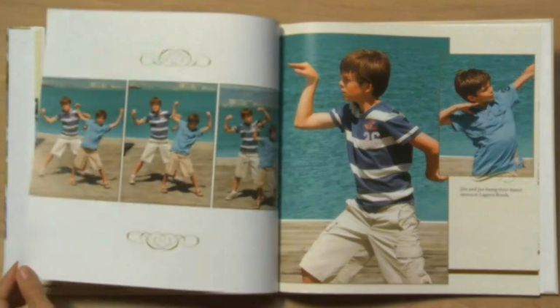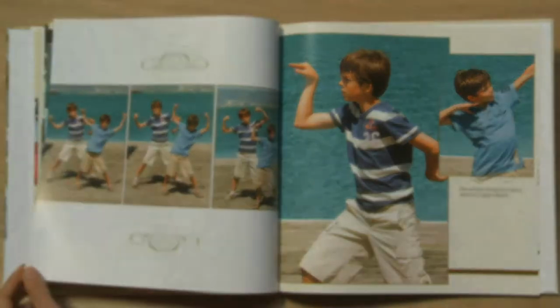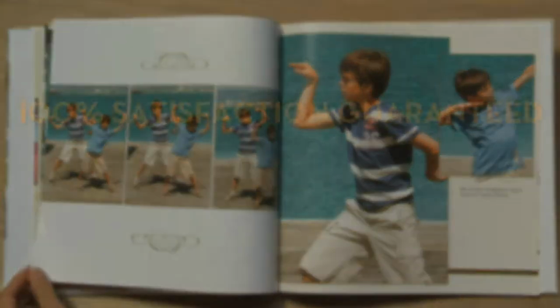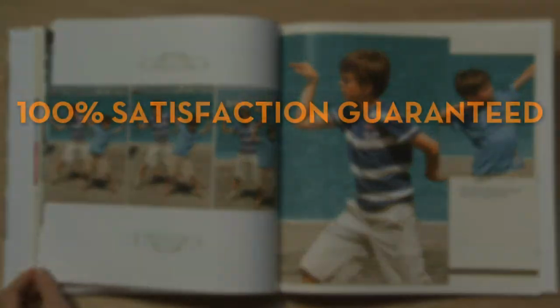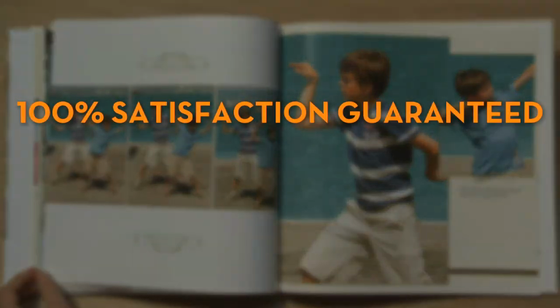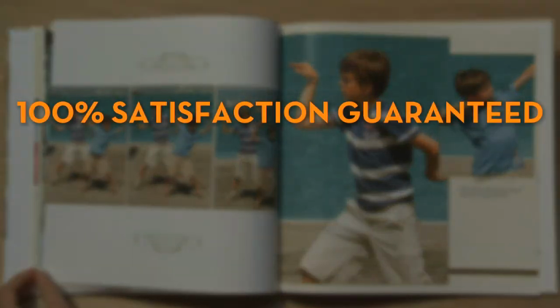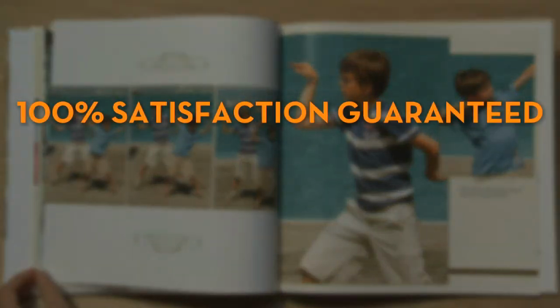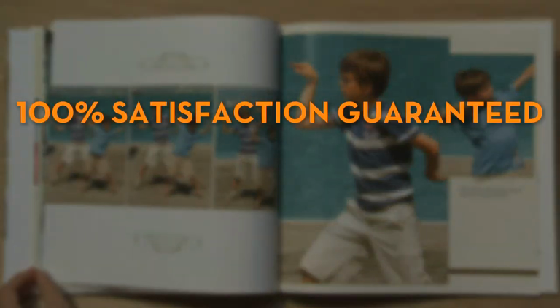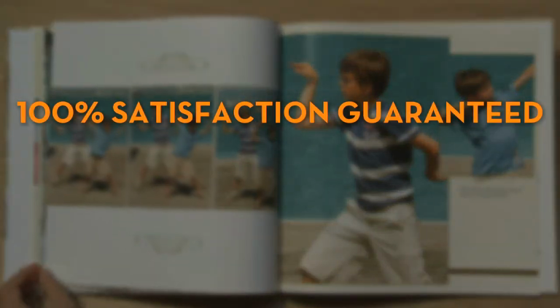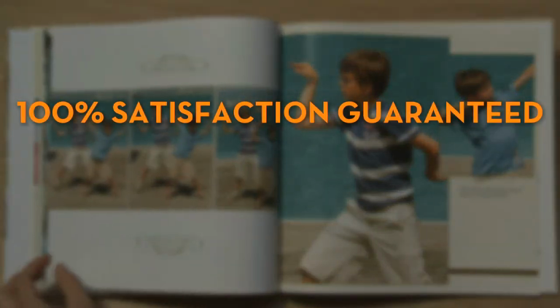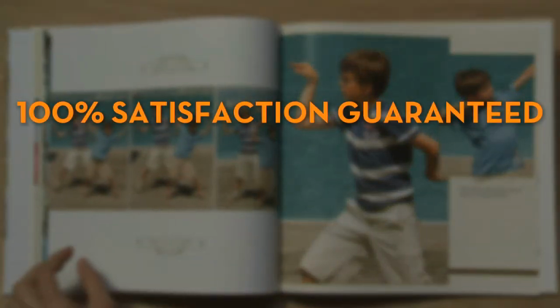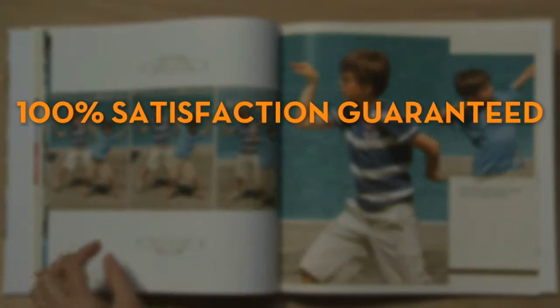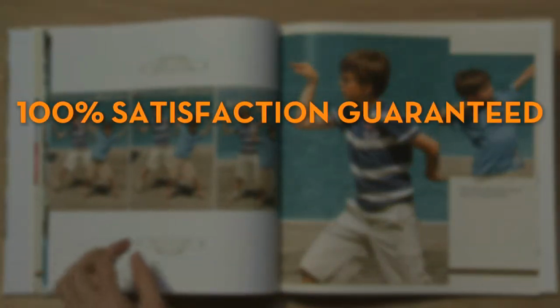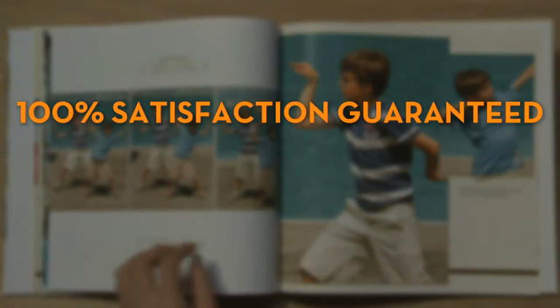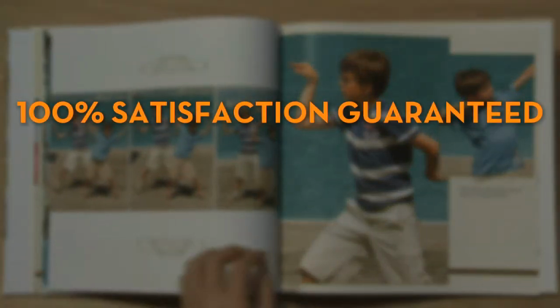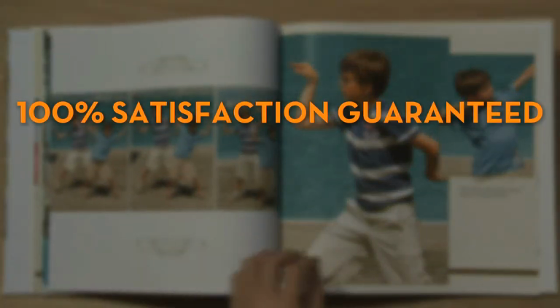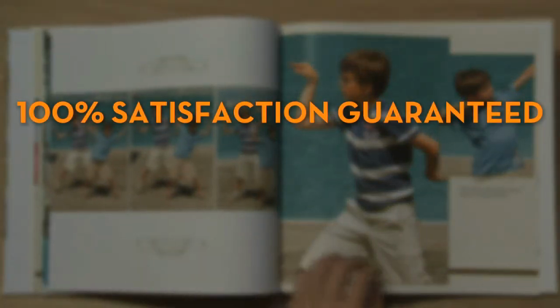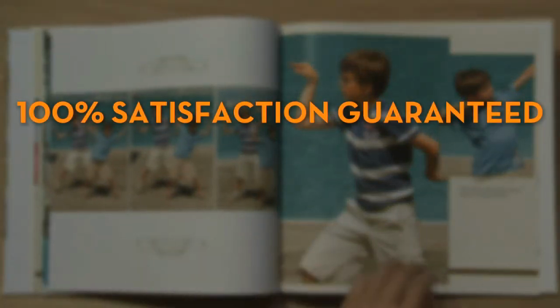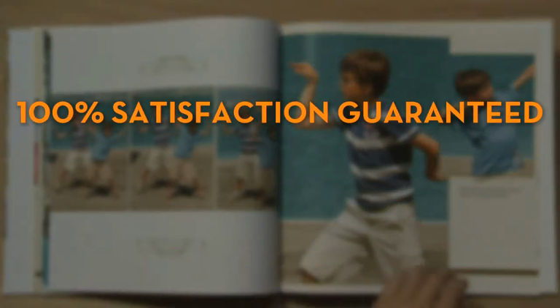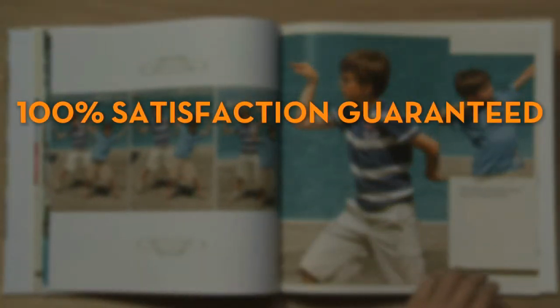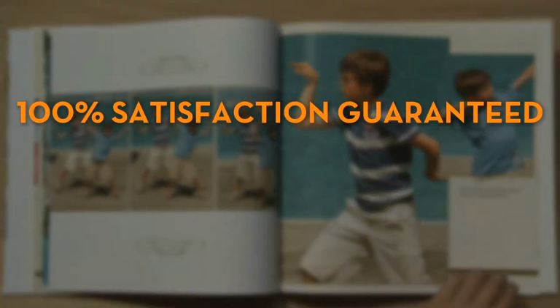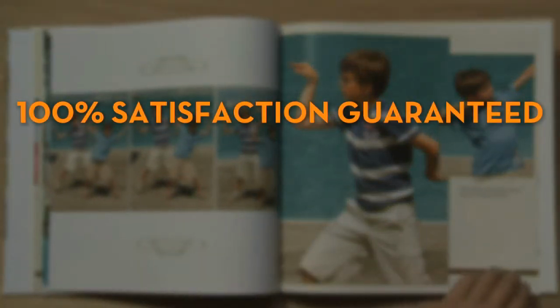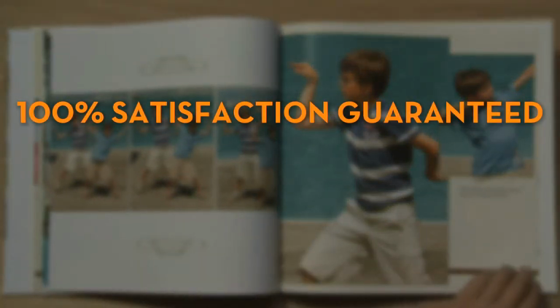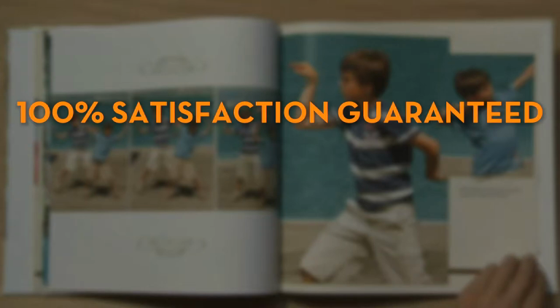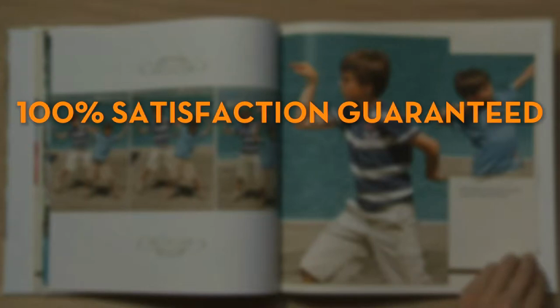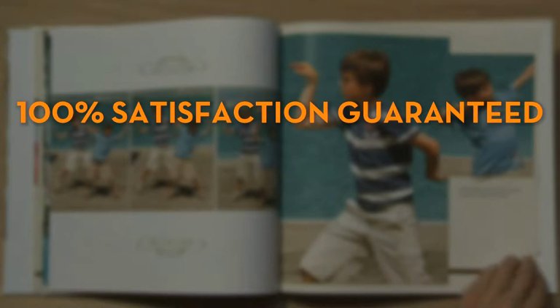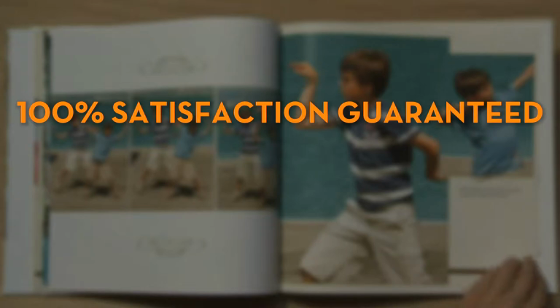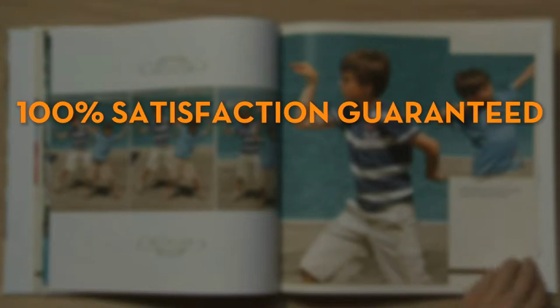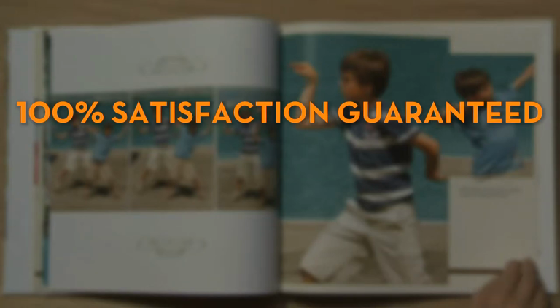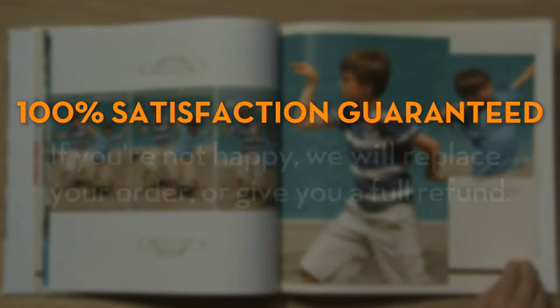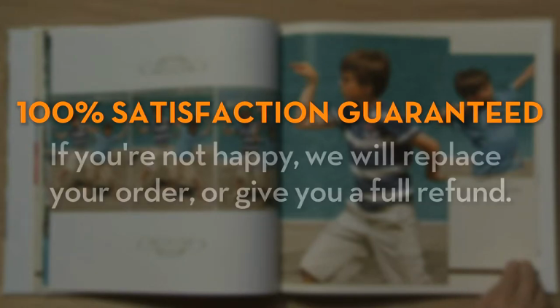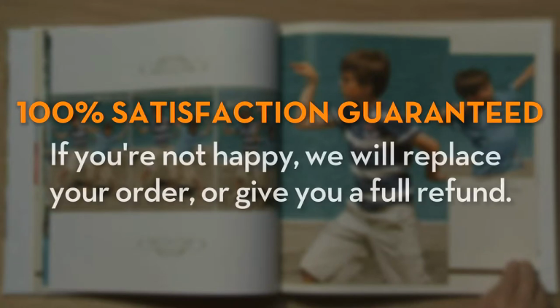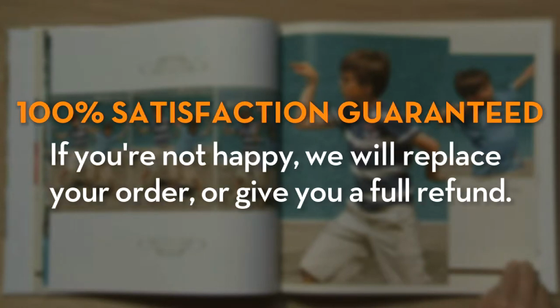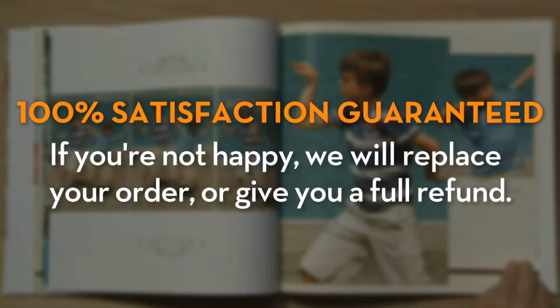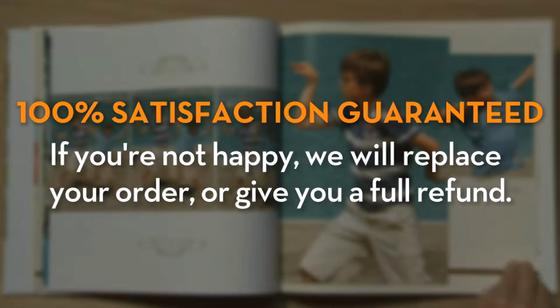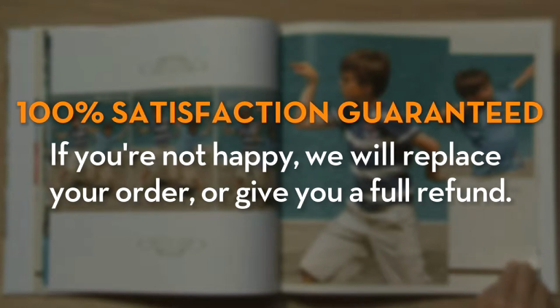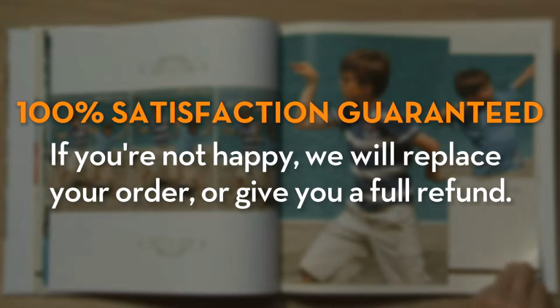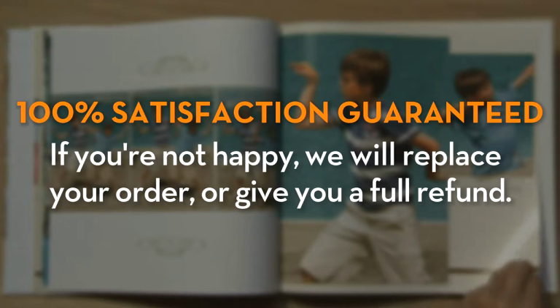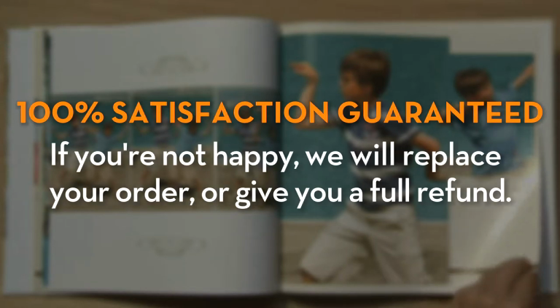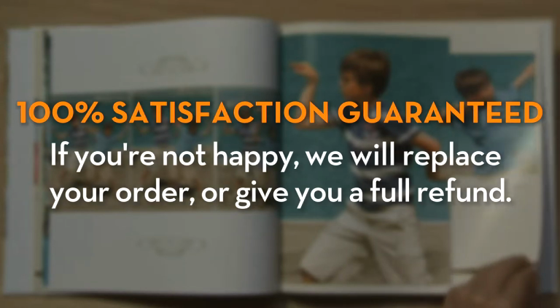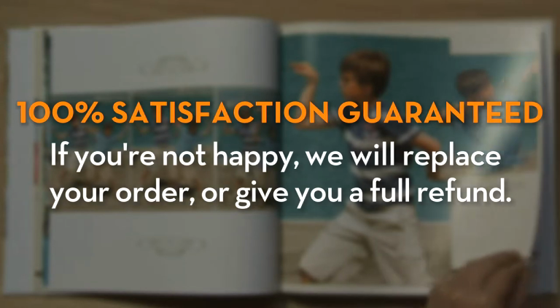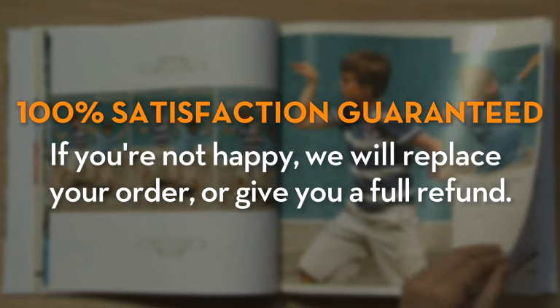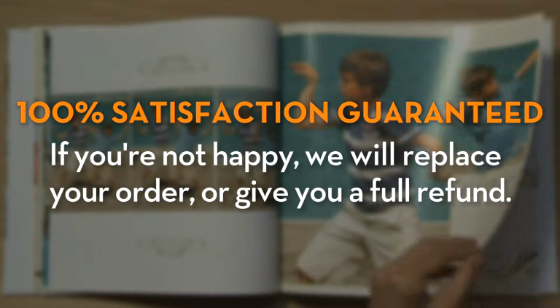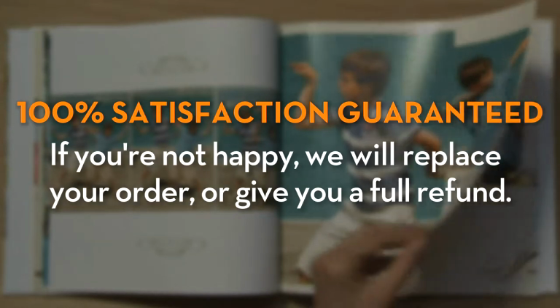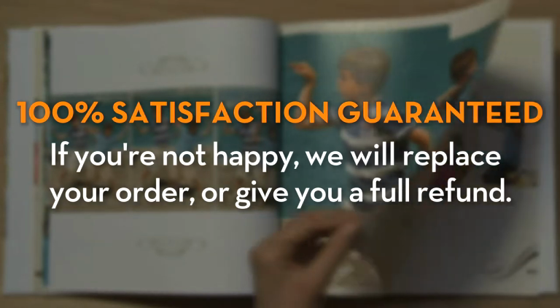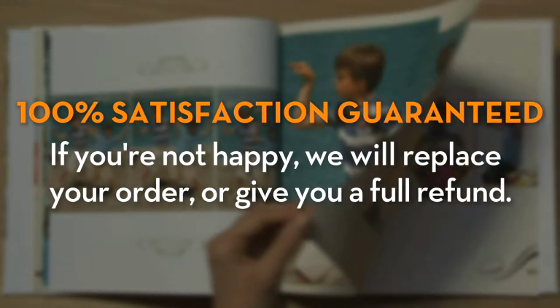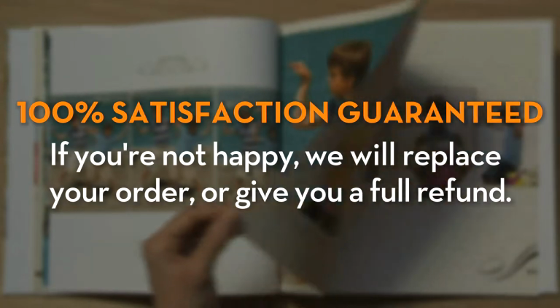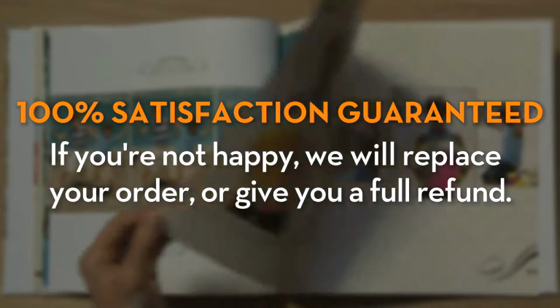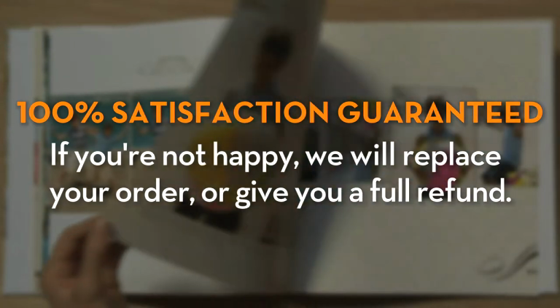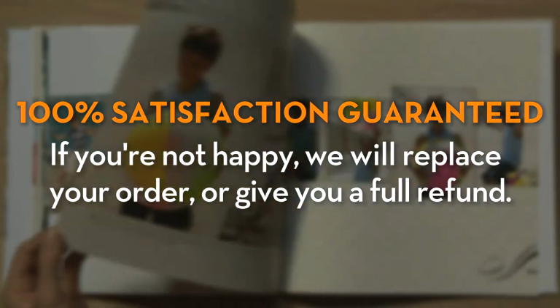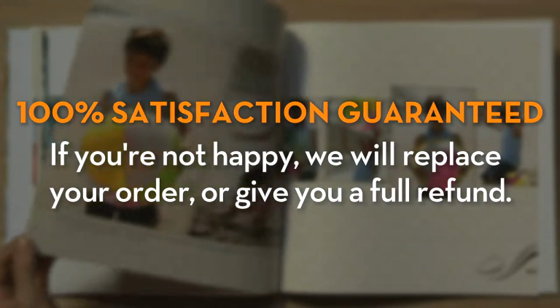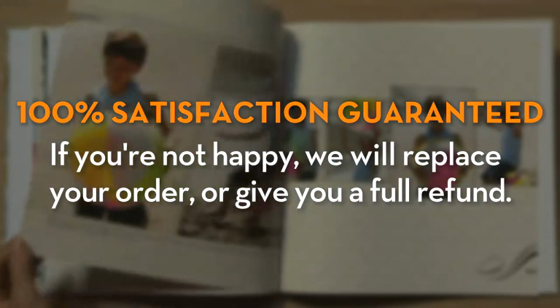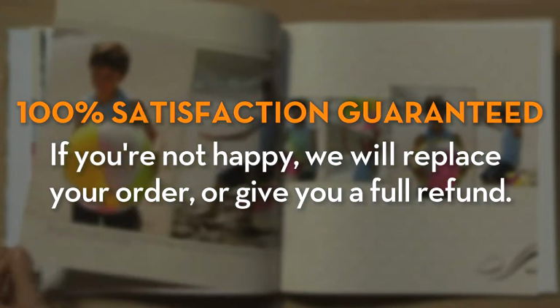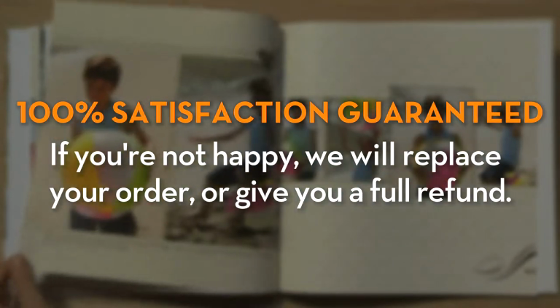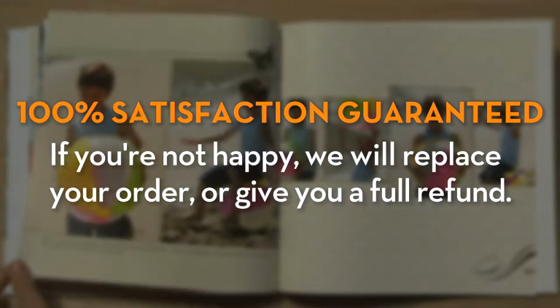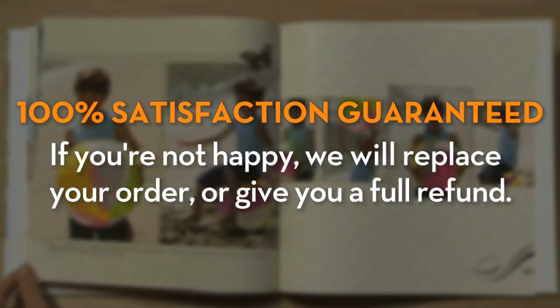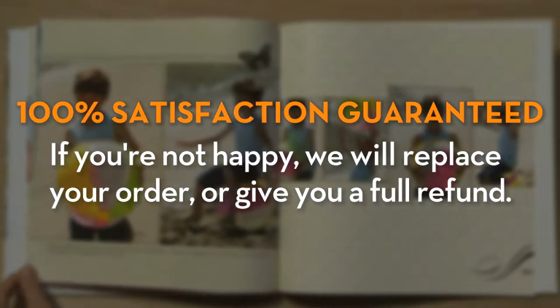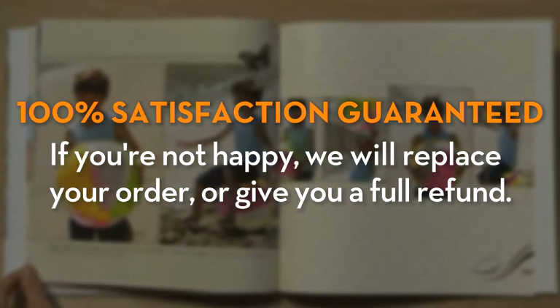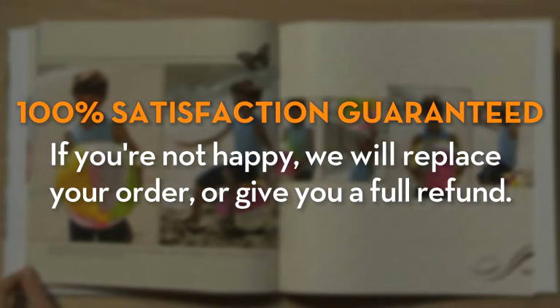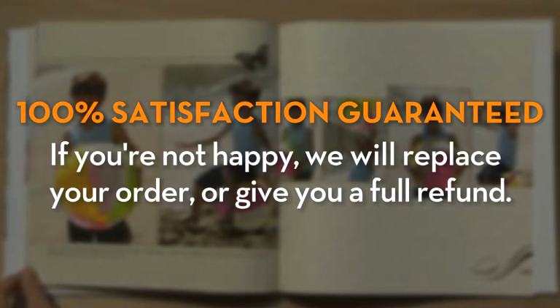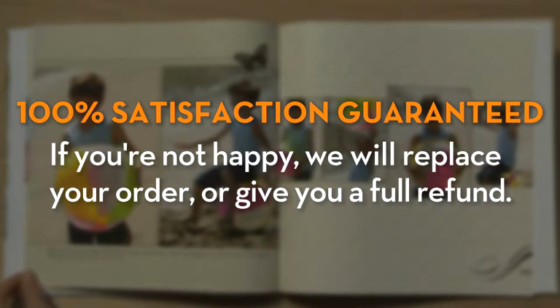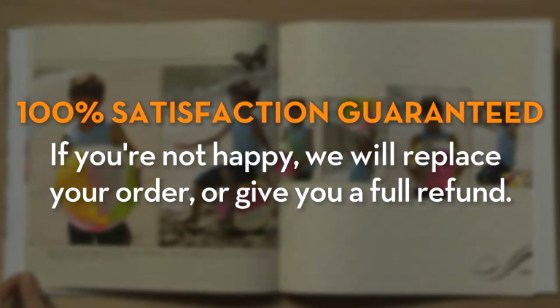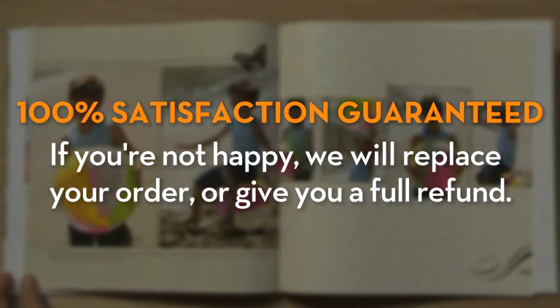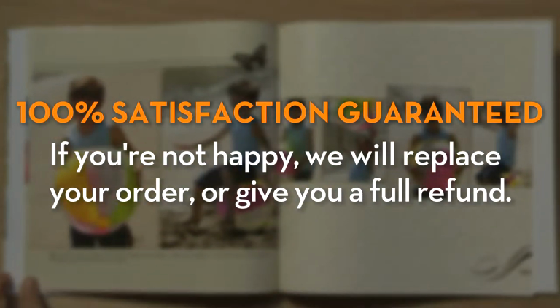We promise a hundred percent satisfaction guaranteed. If you're not happy, we will replace your order or give you a full refund.